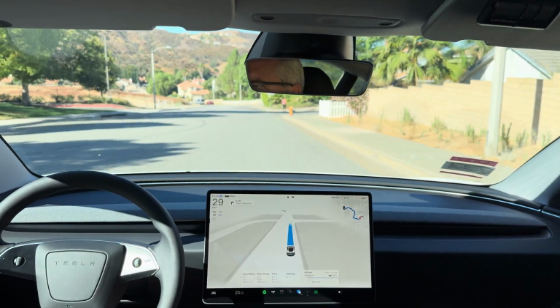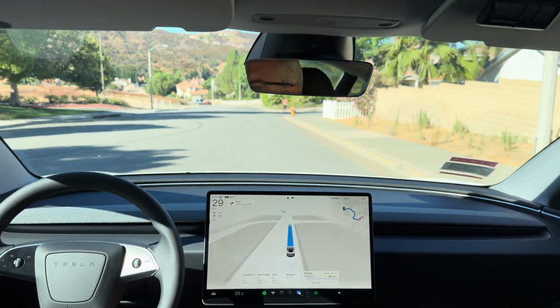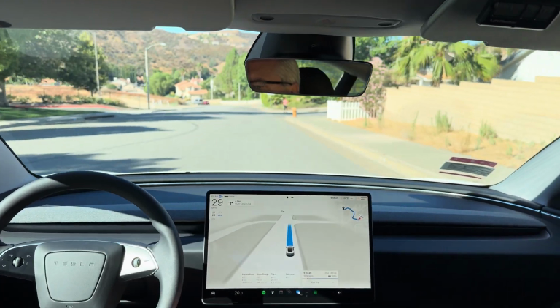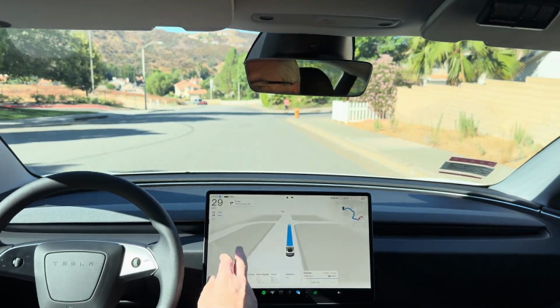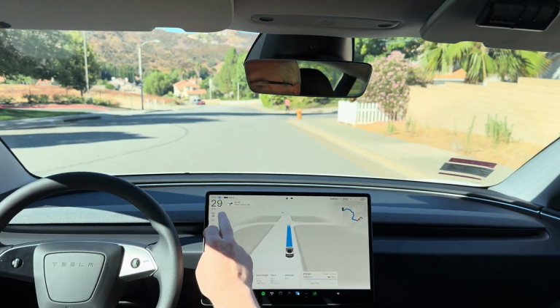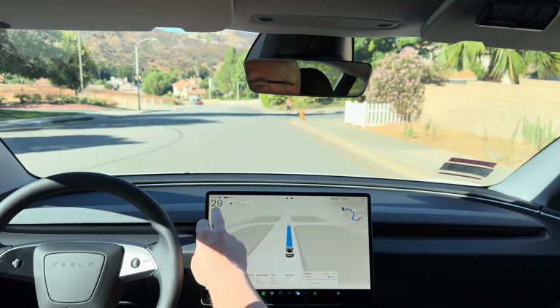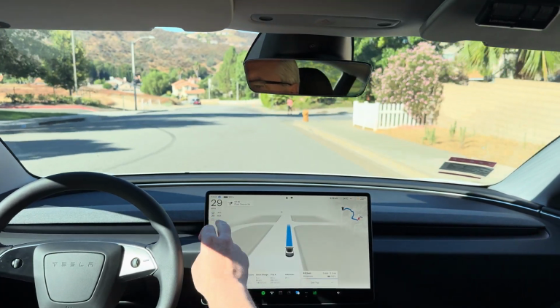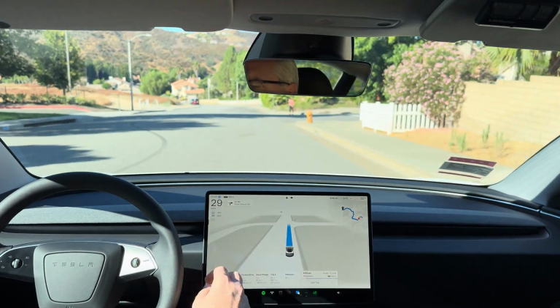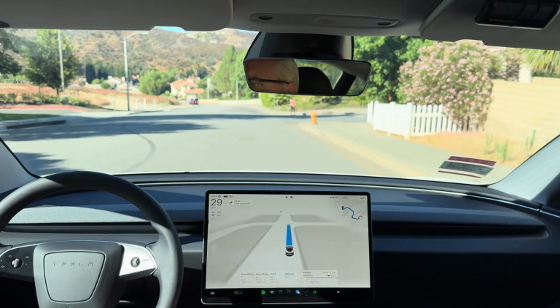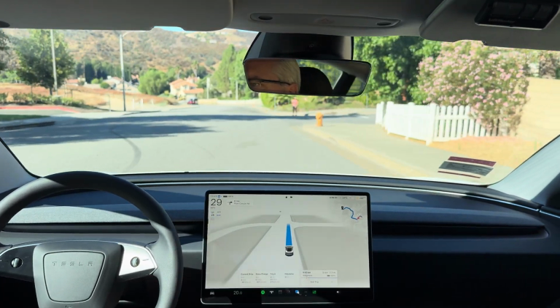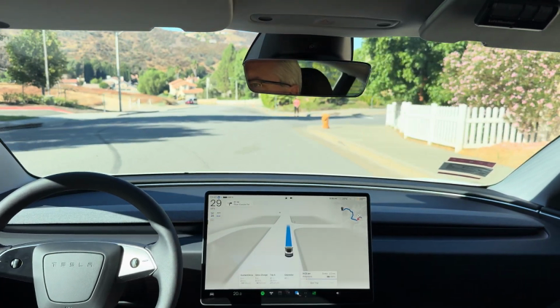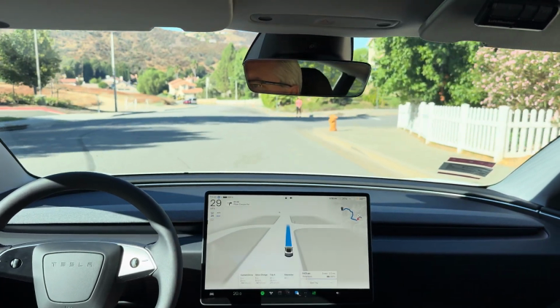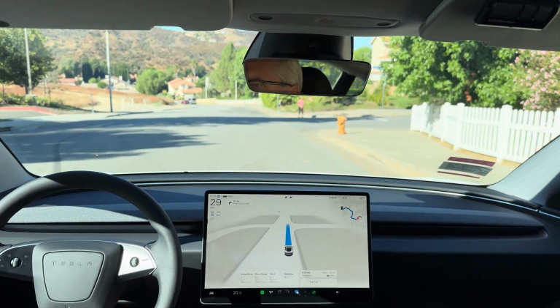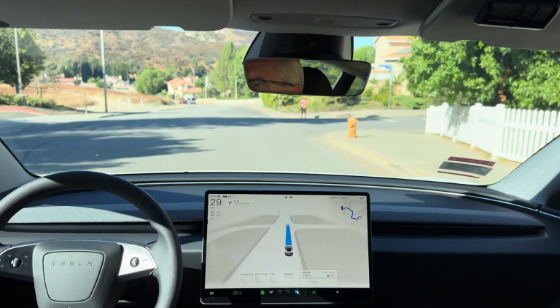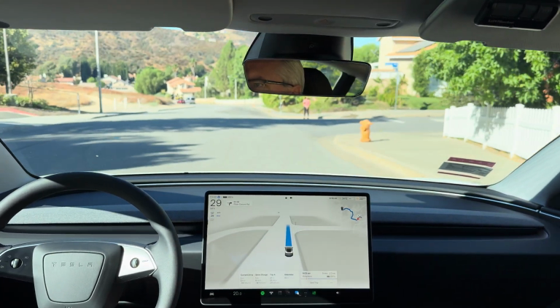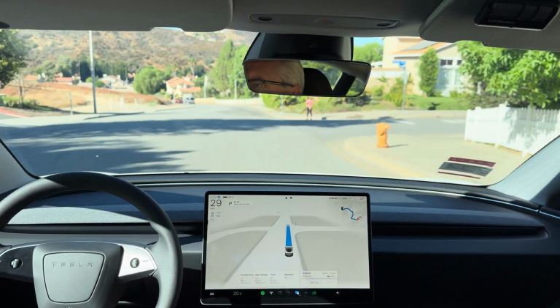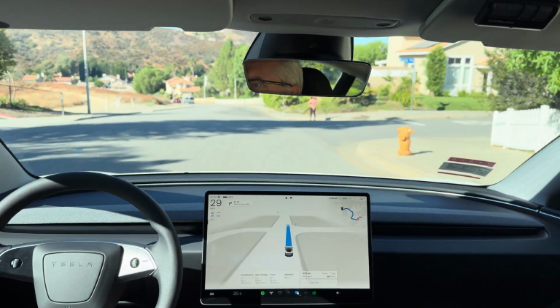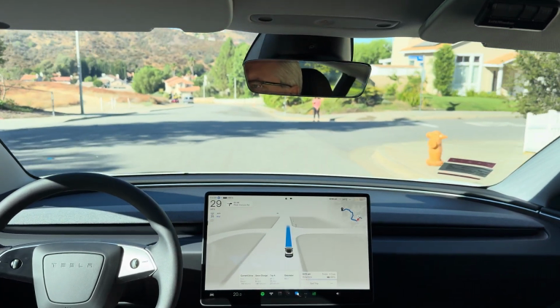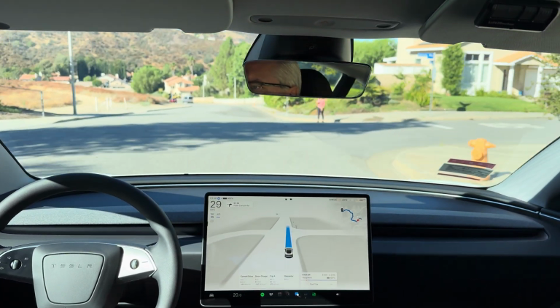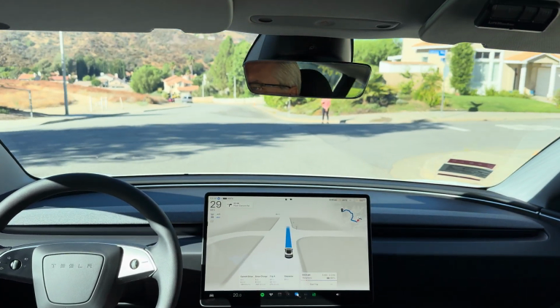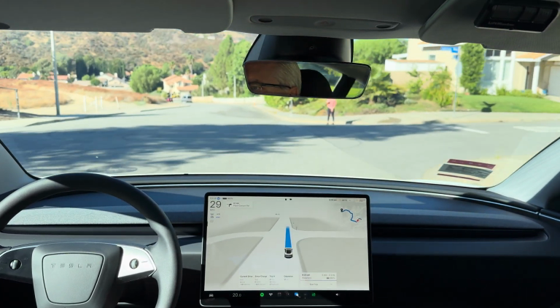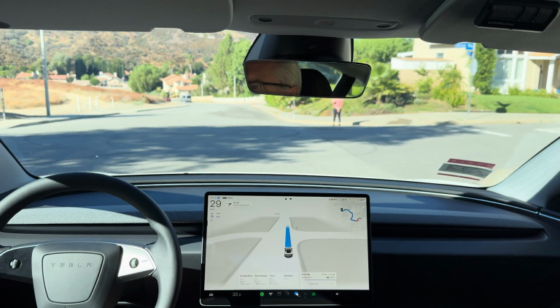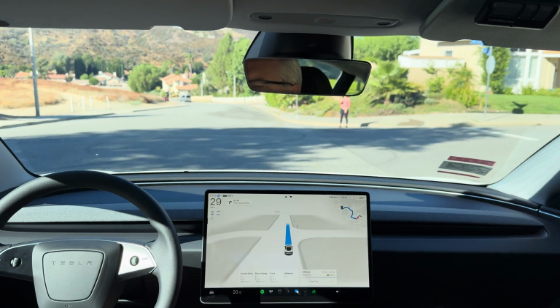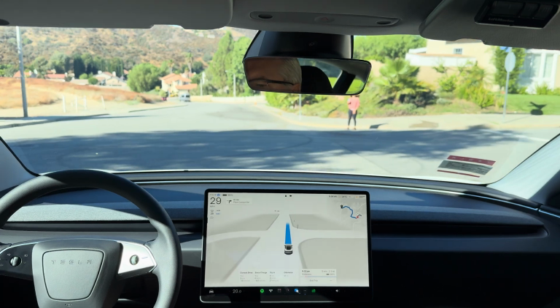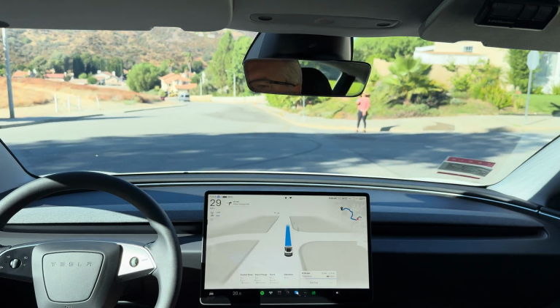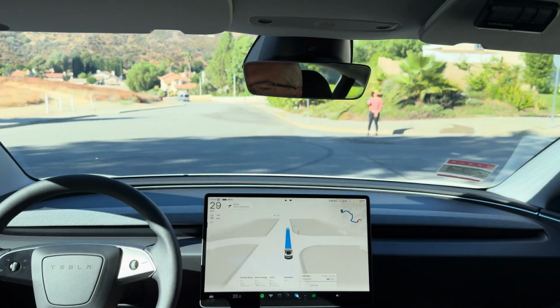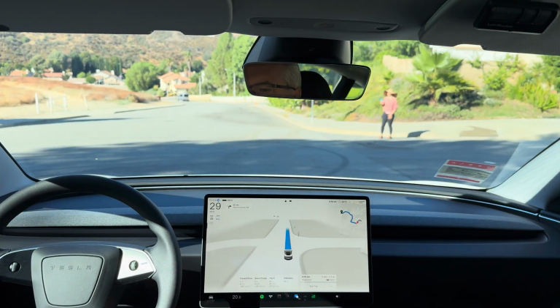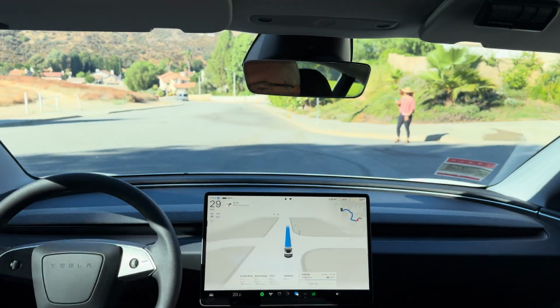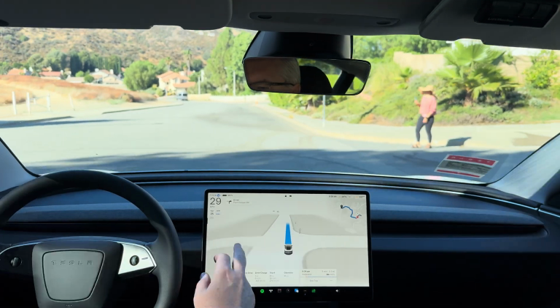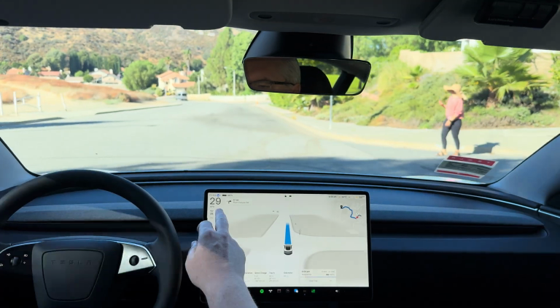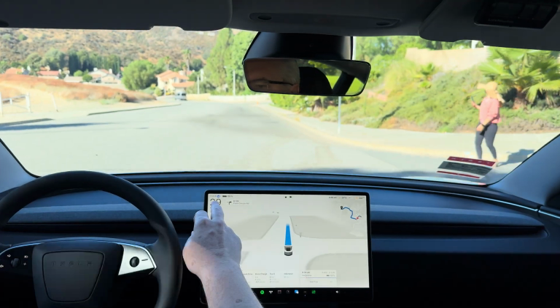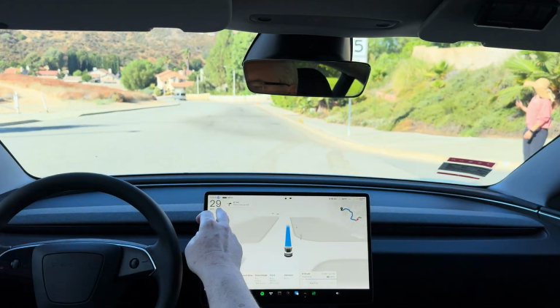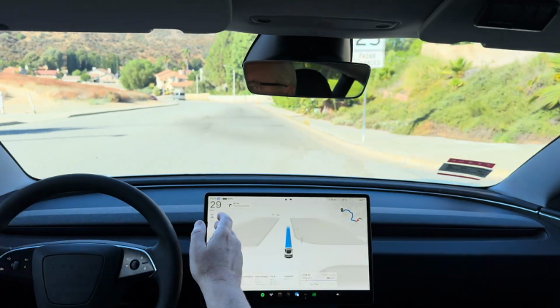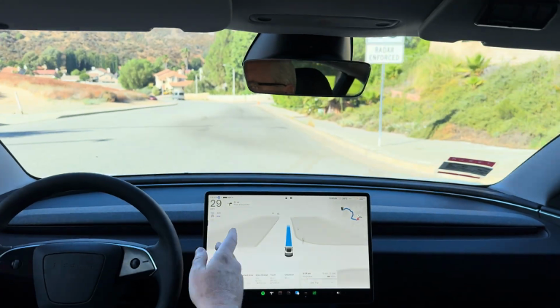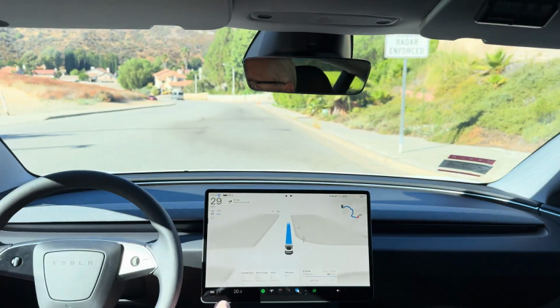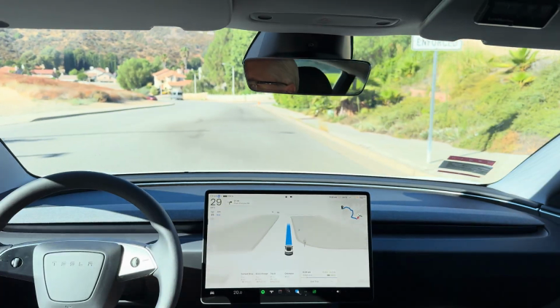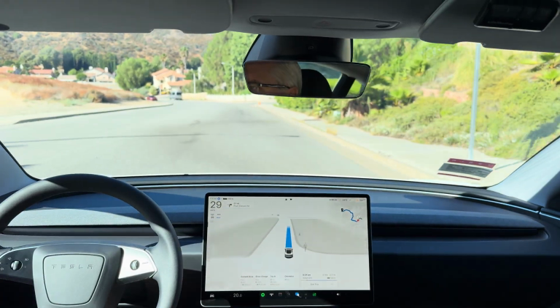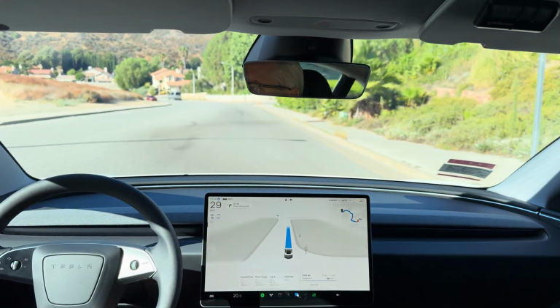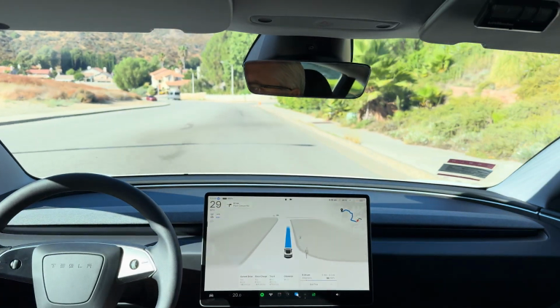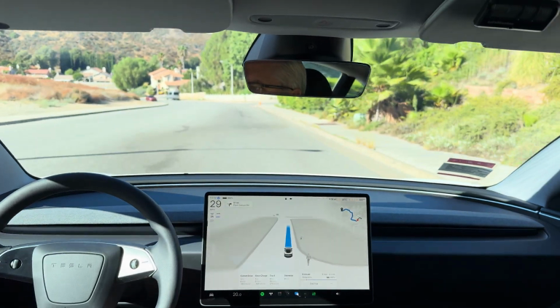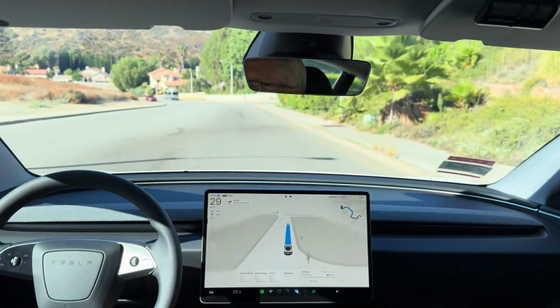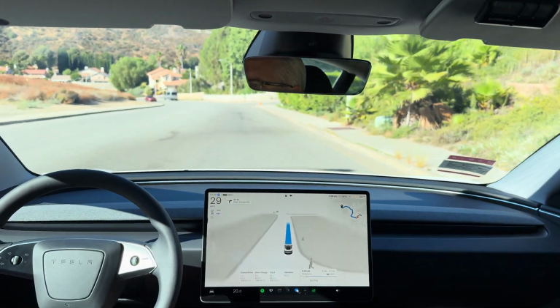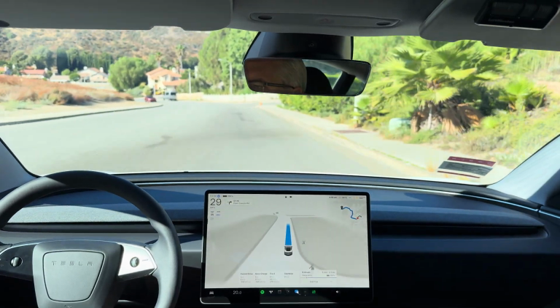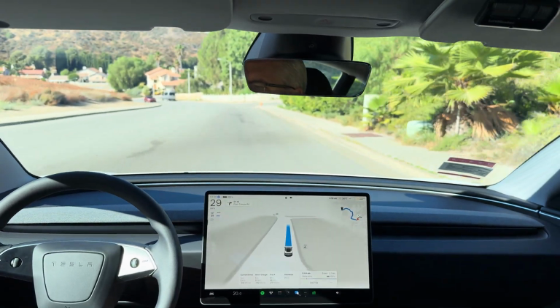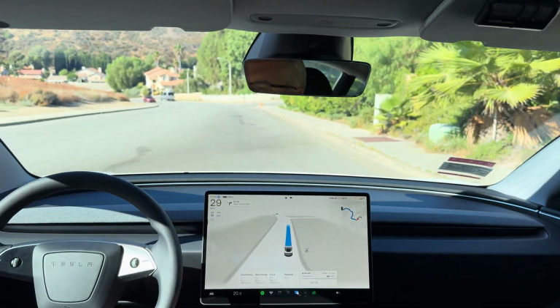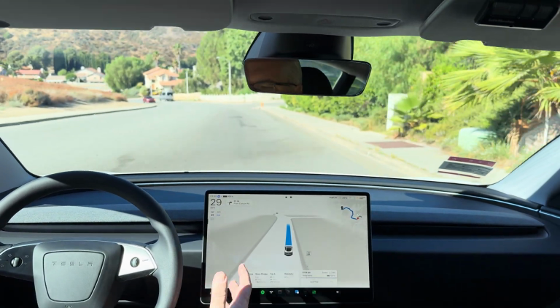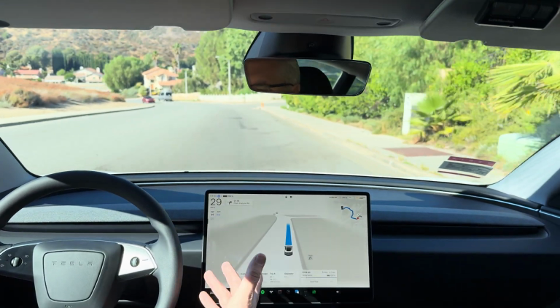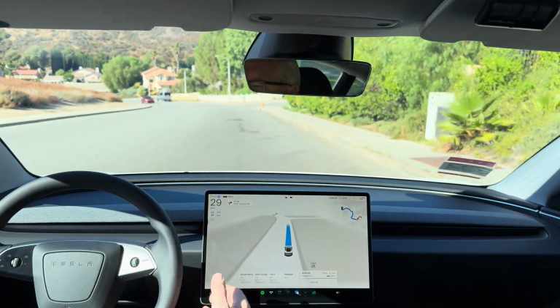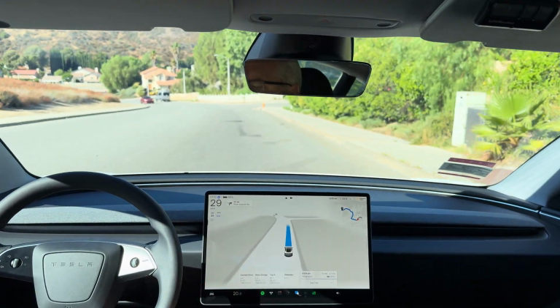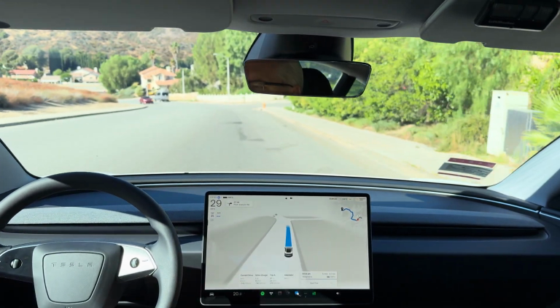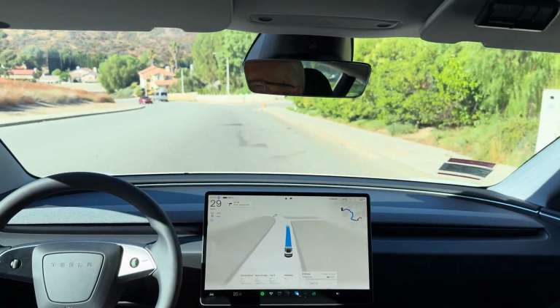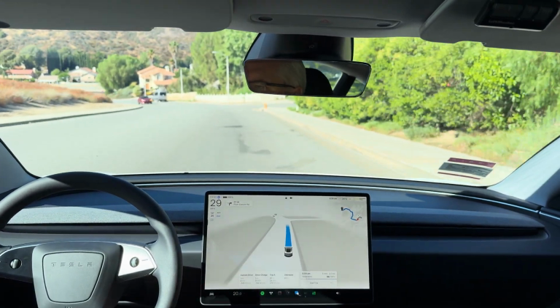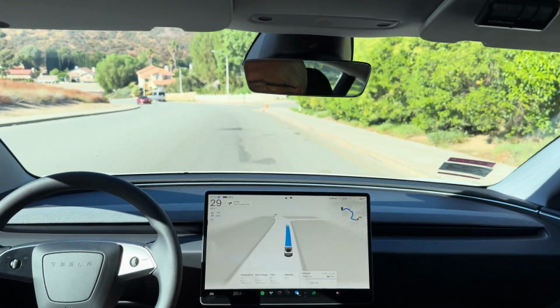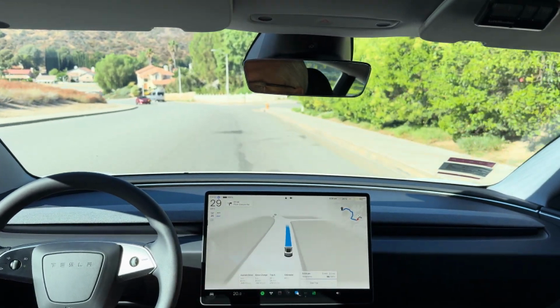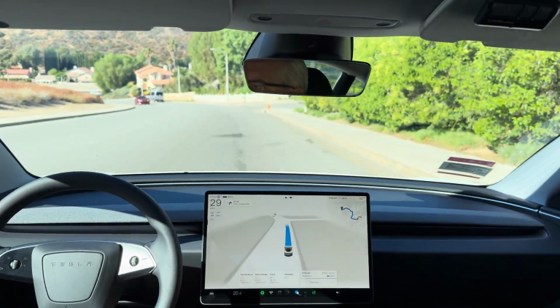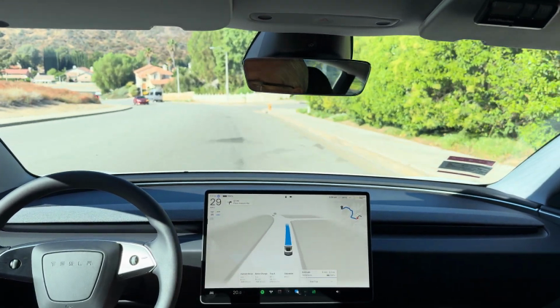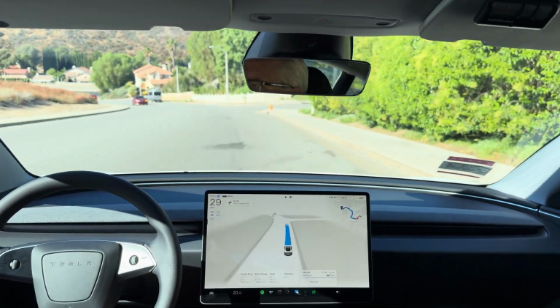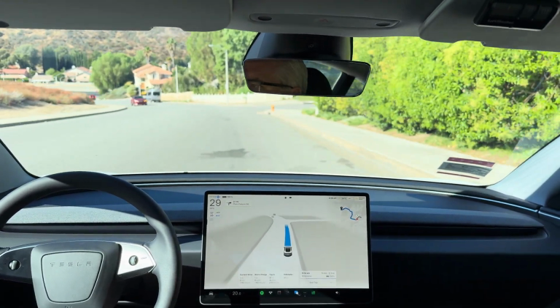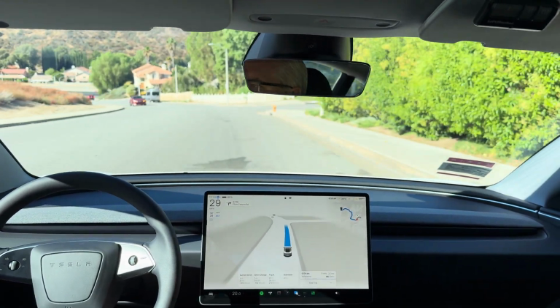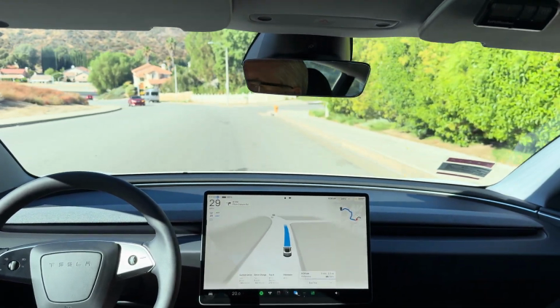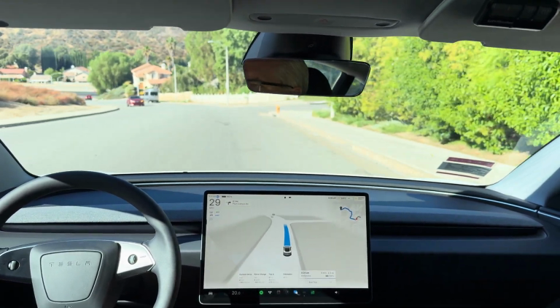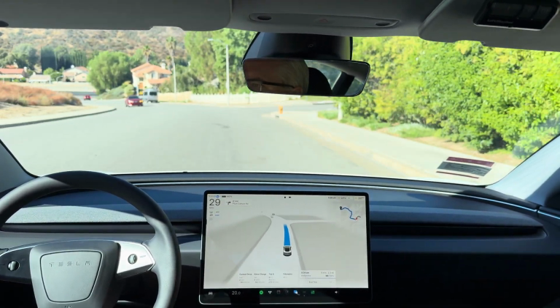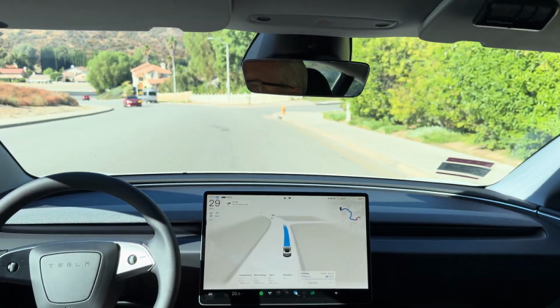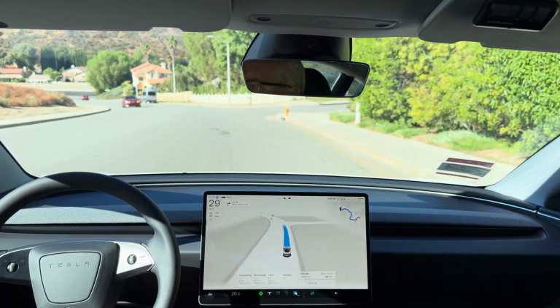So far, it's doing better speed control. Usually it would be doing about 33 and going a little fast in the residential area.